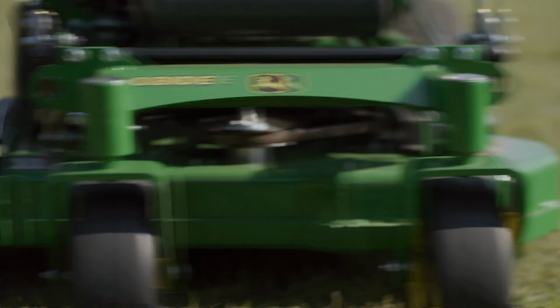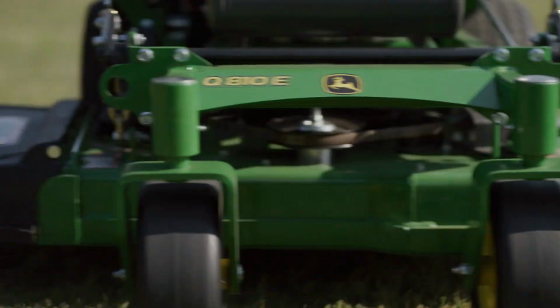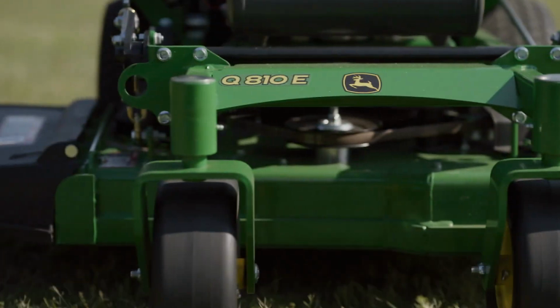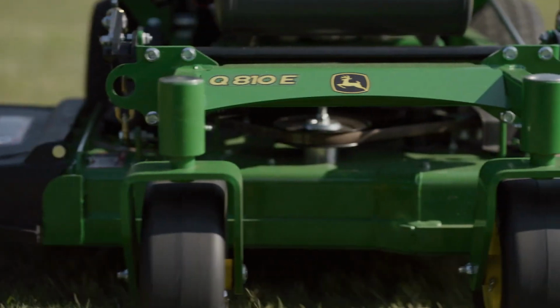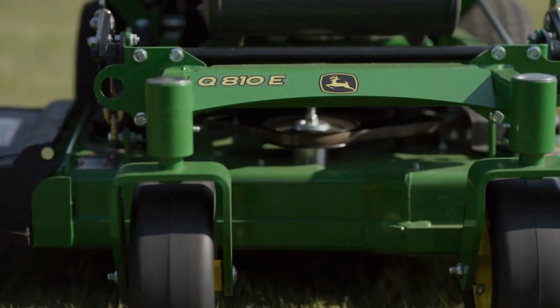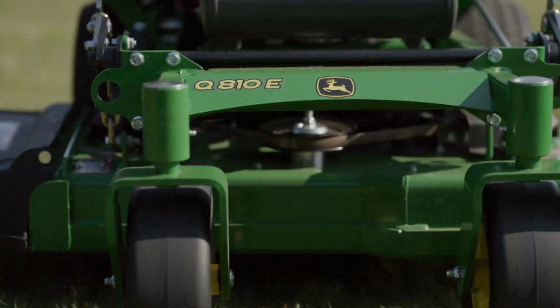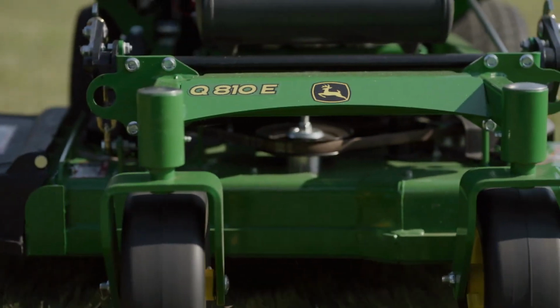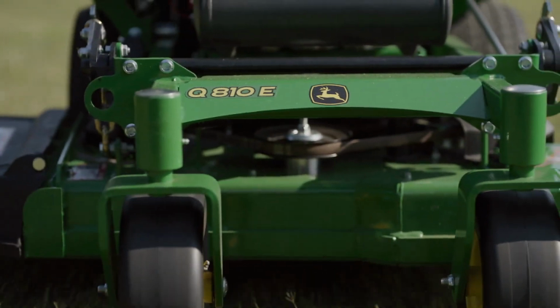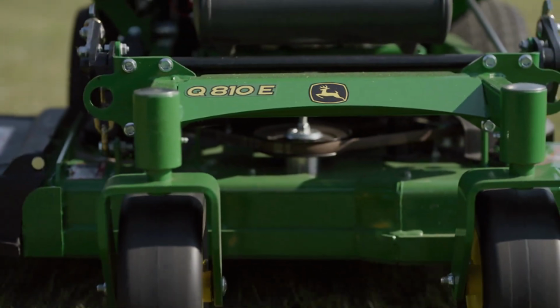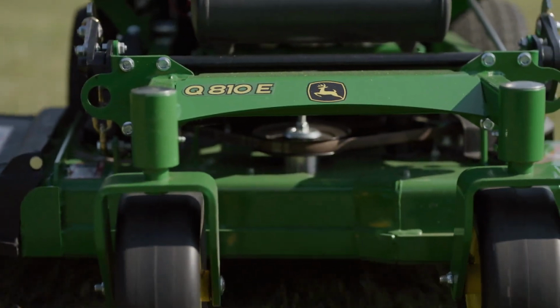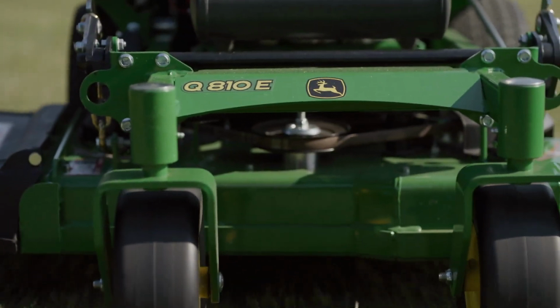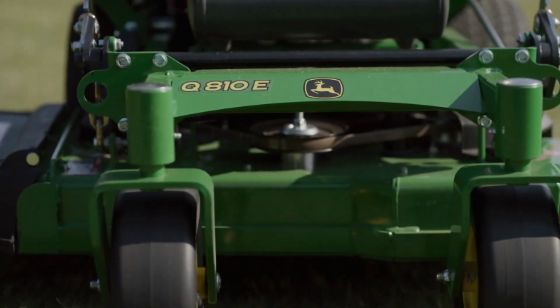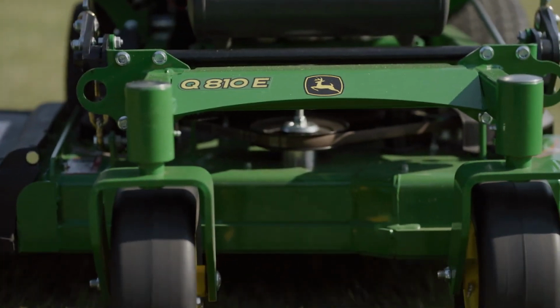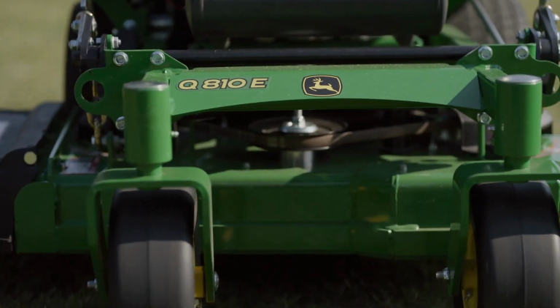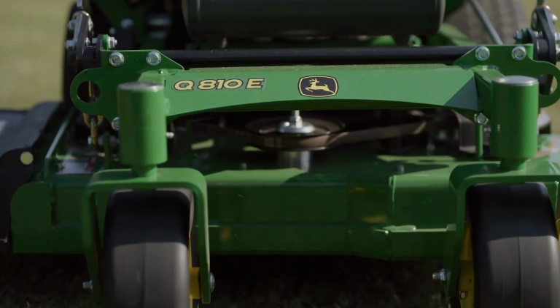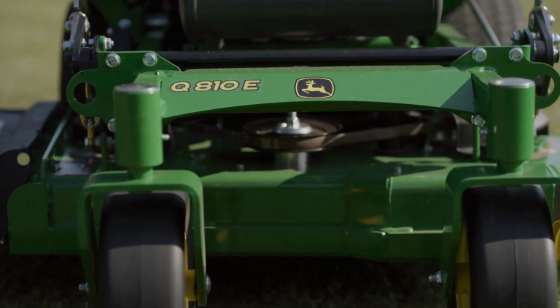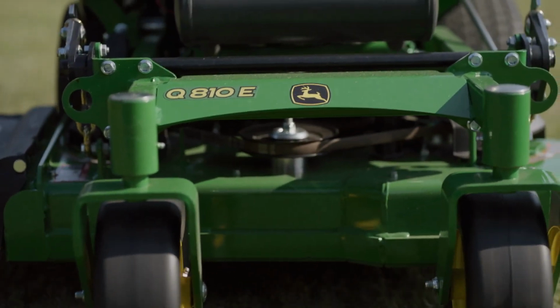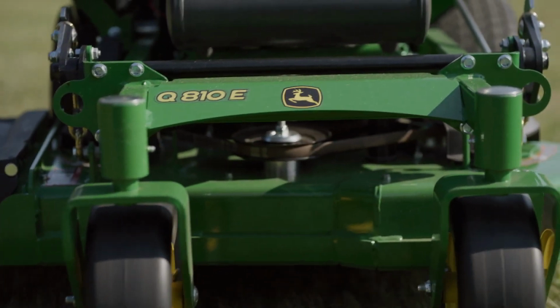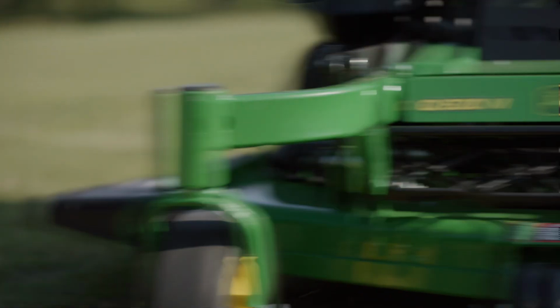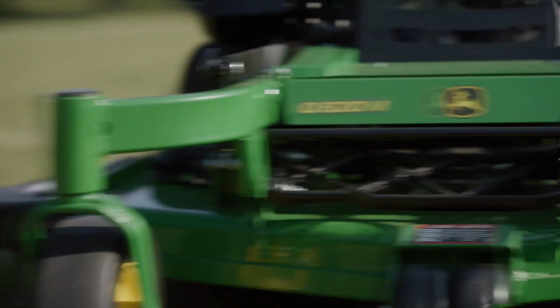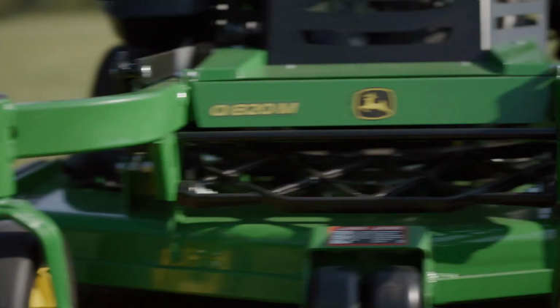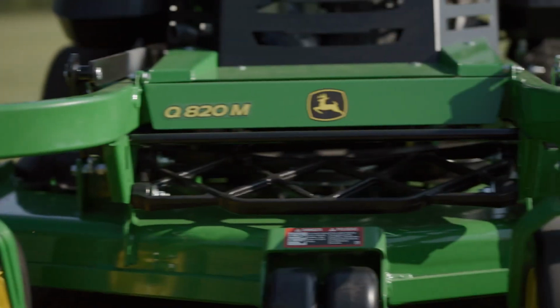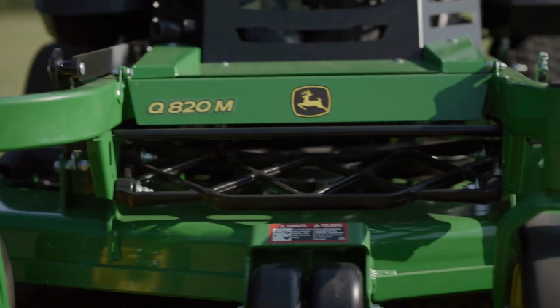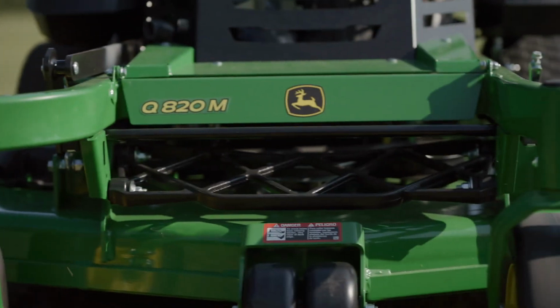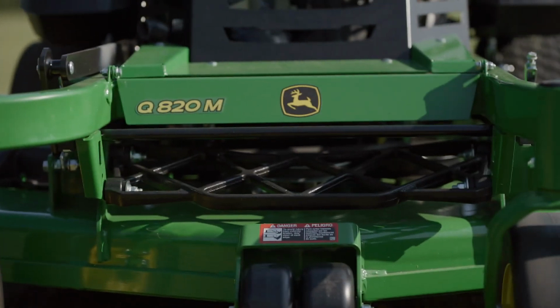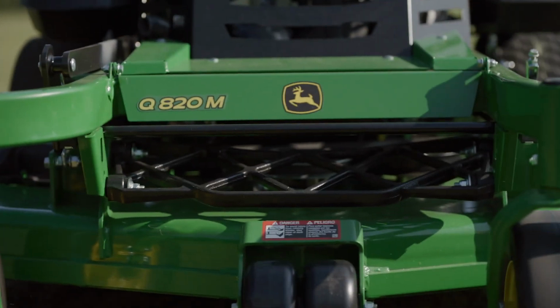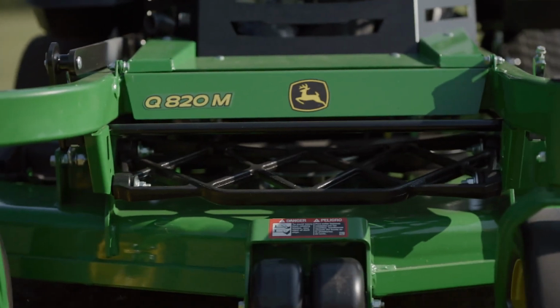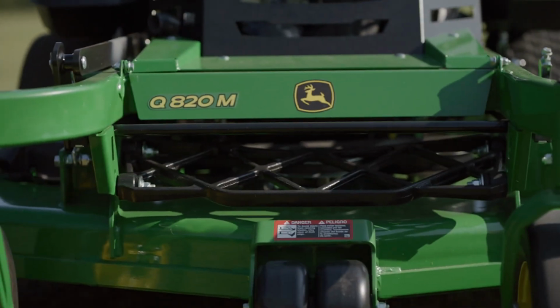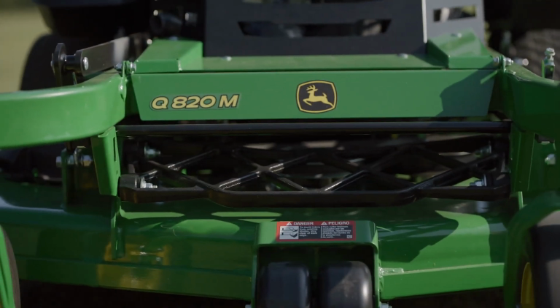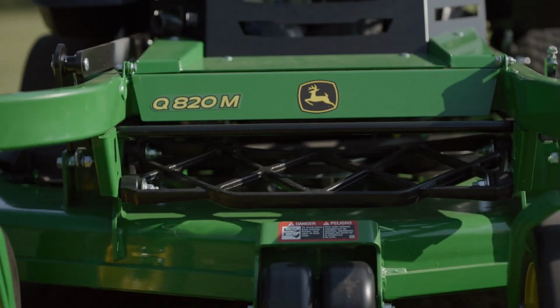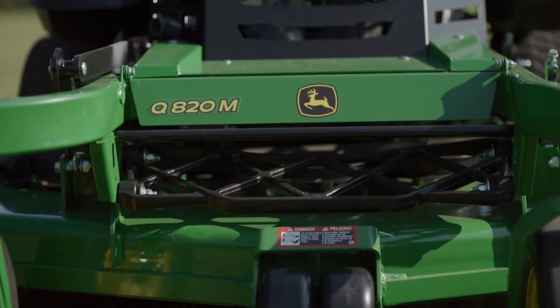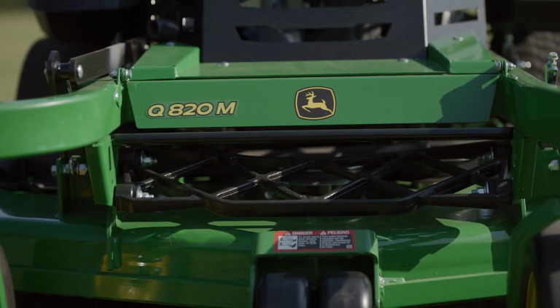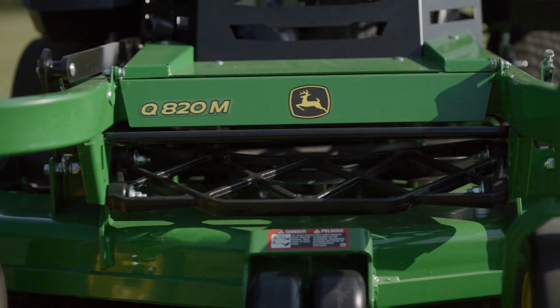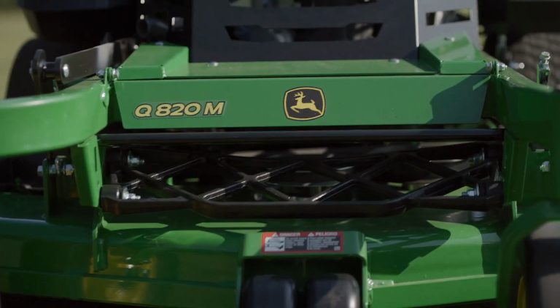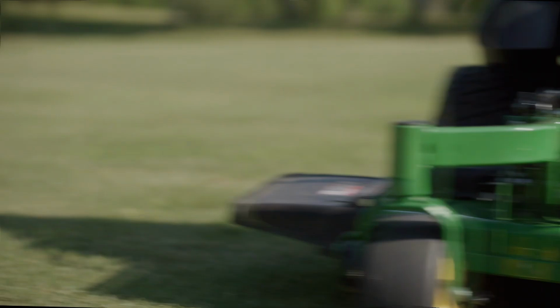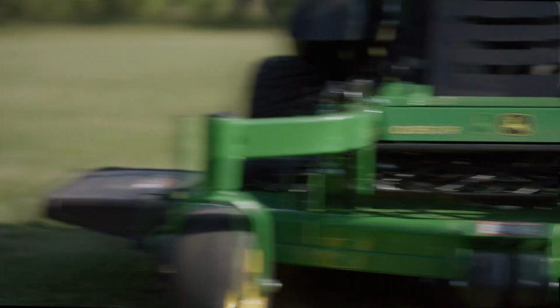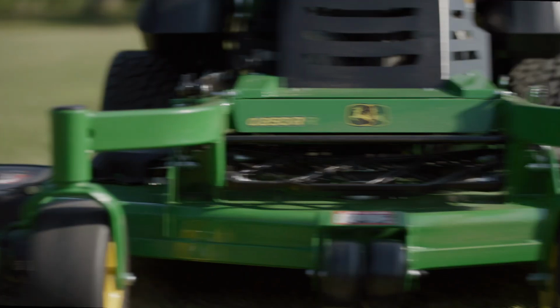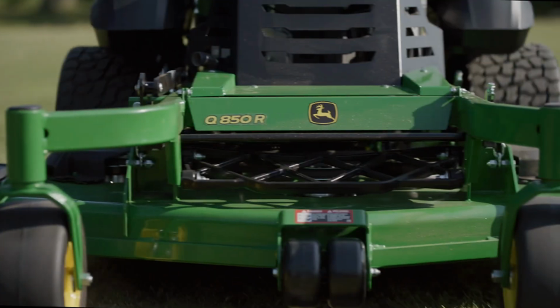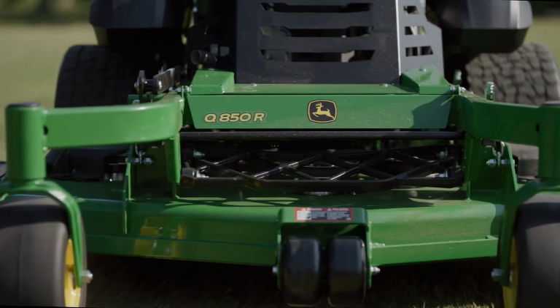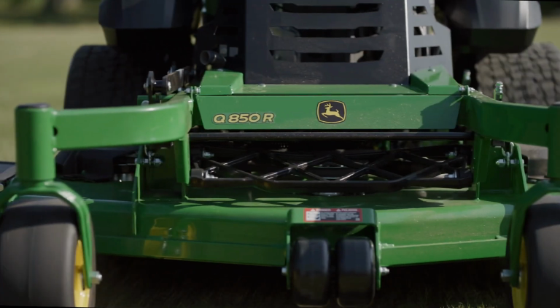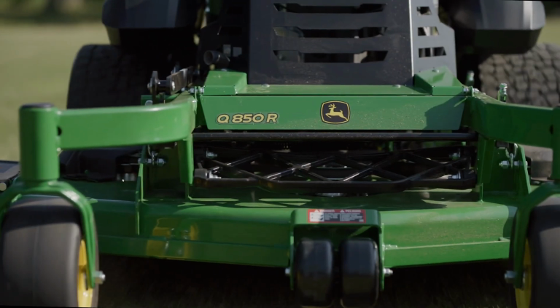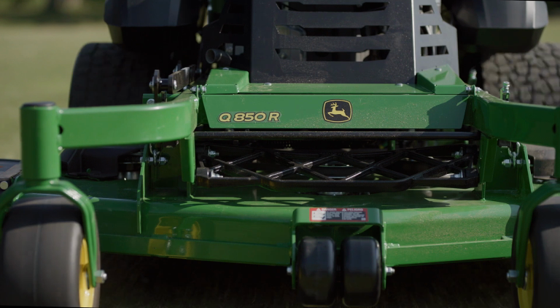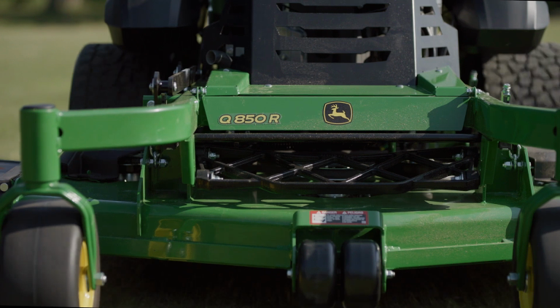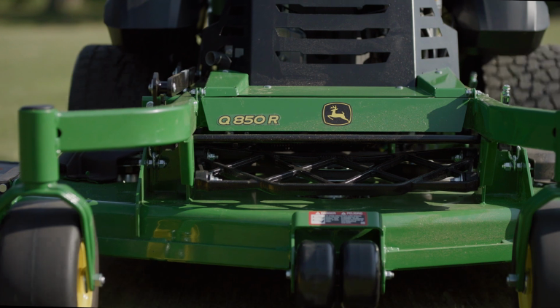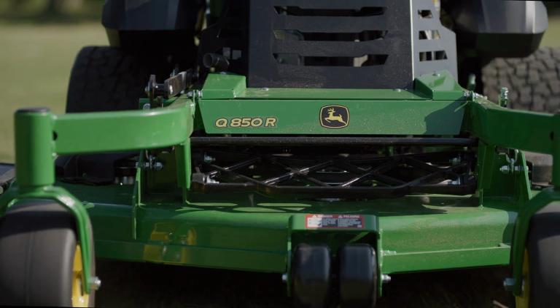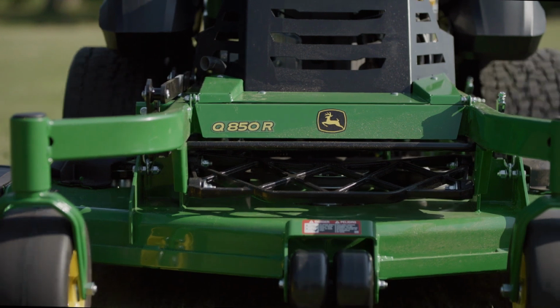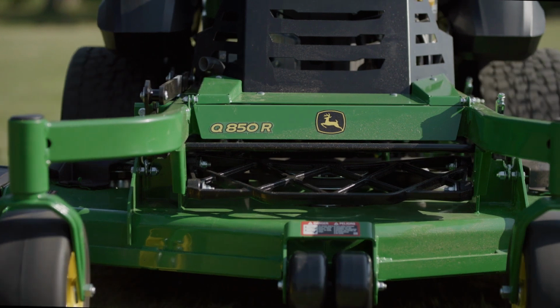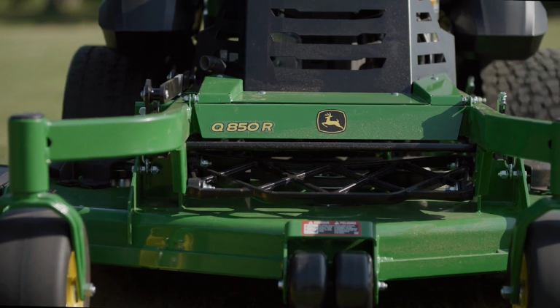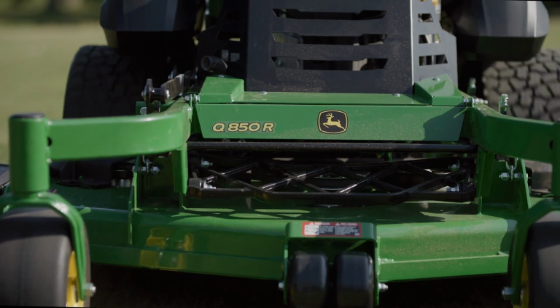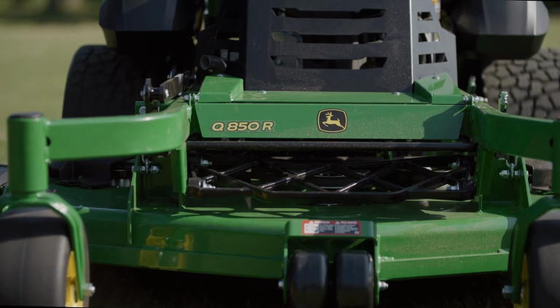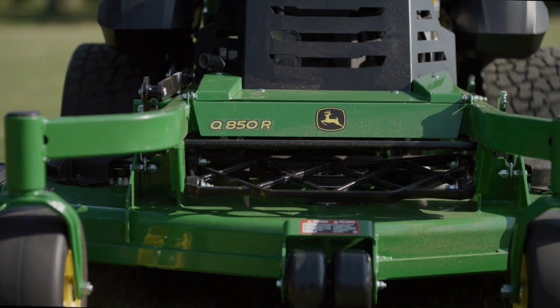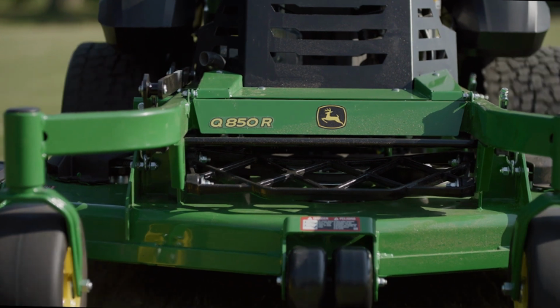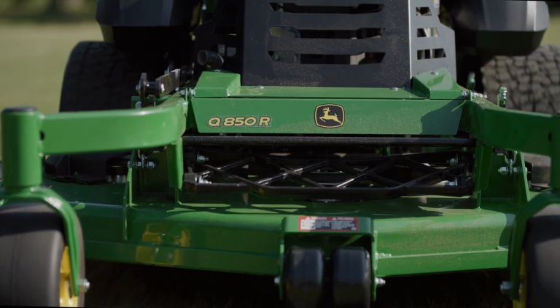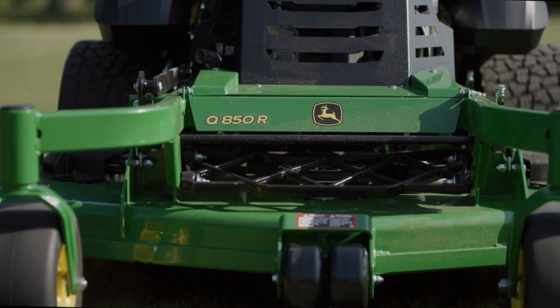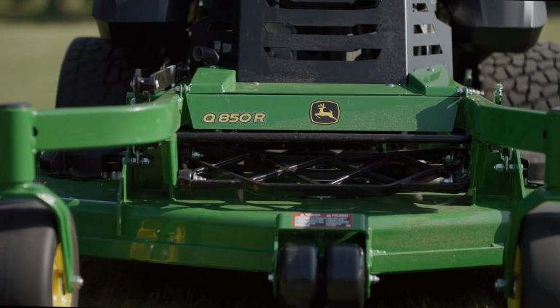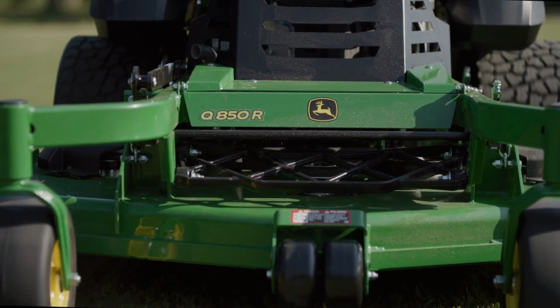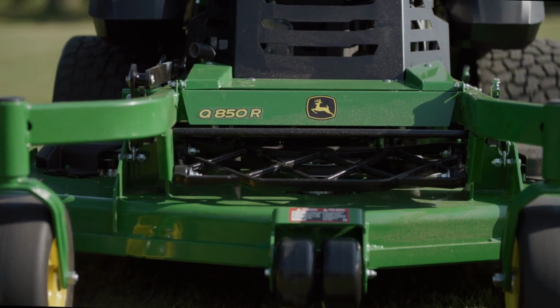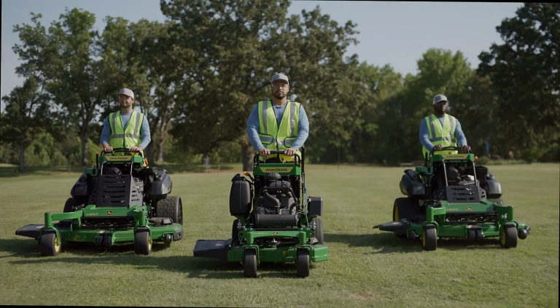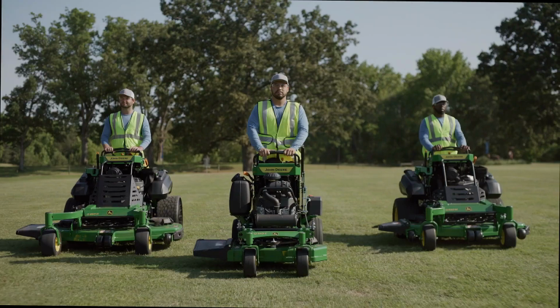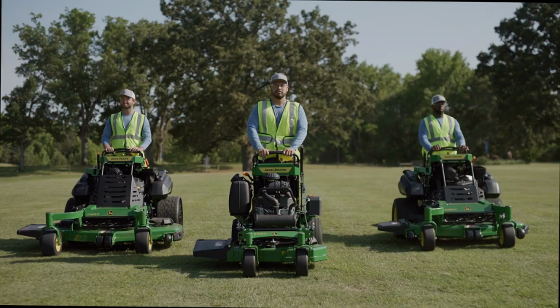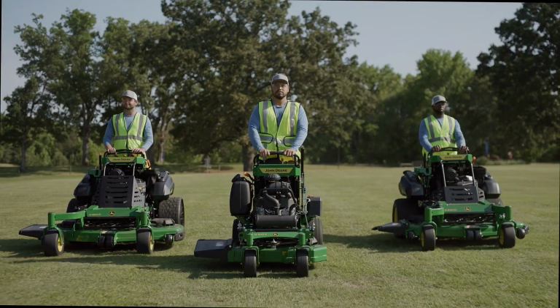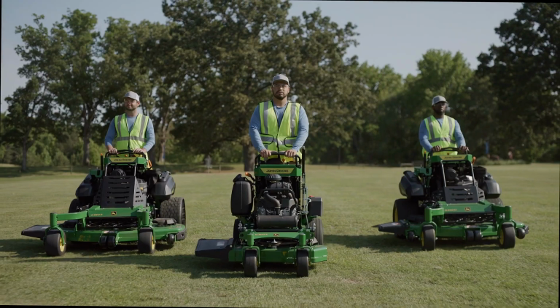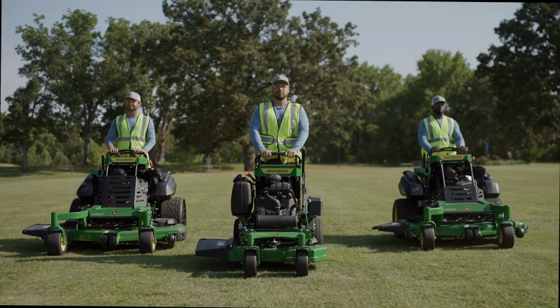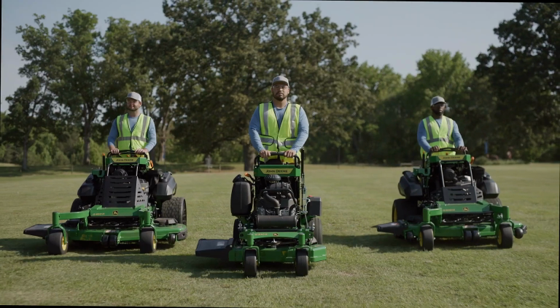The Nimble E-Series, the Rugged M-Series, and the Mighty R-Series — all built to make your work easier and more productive.